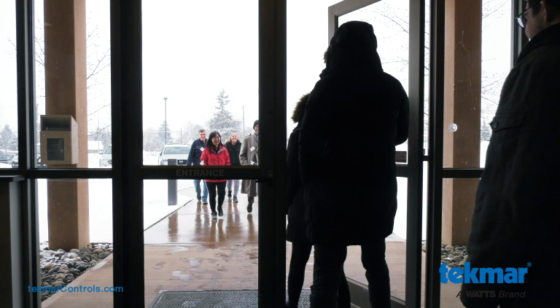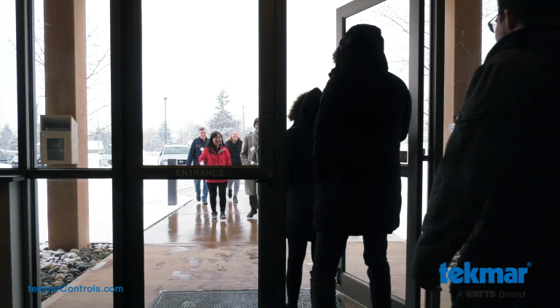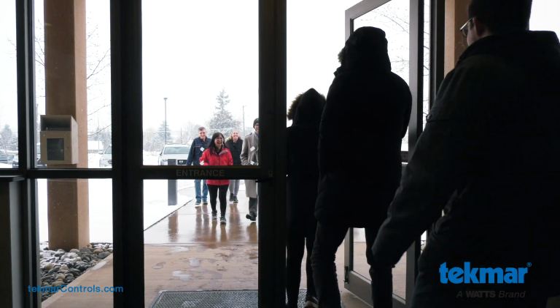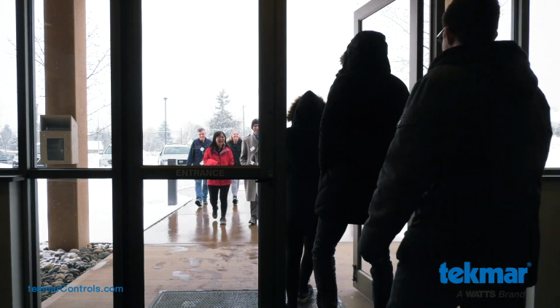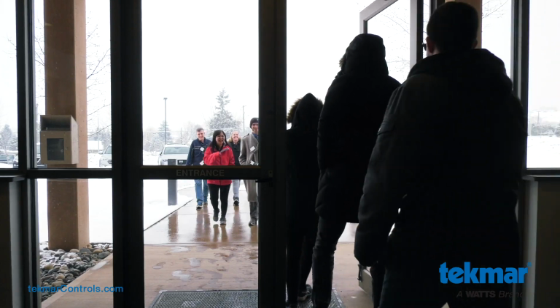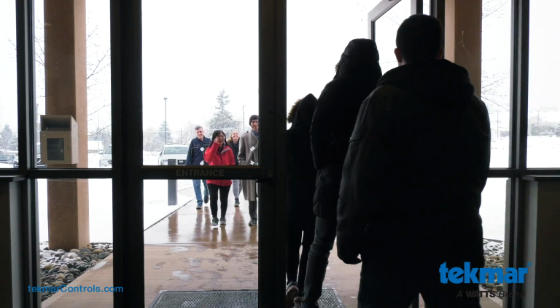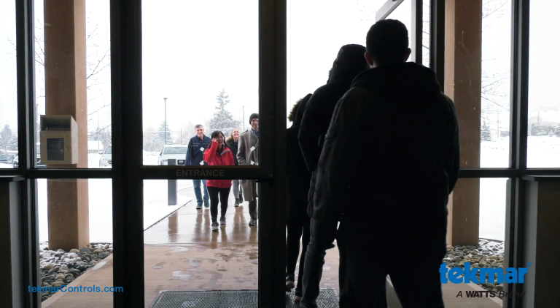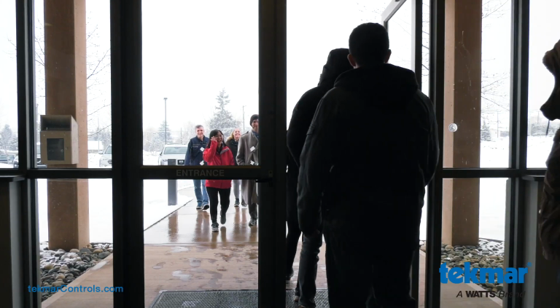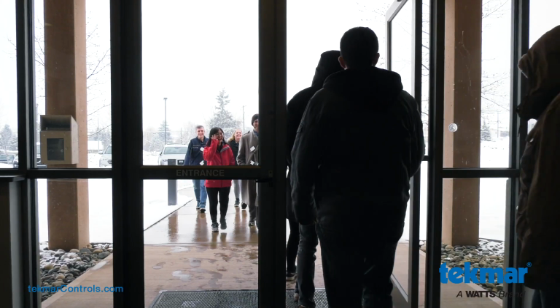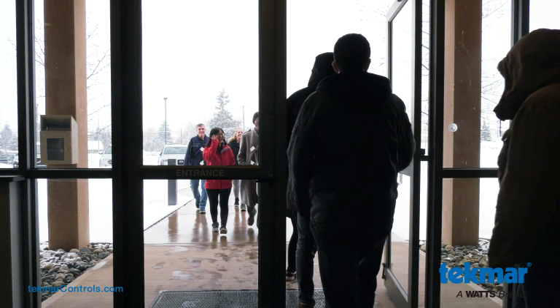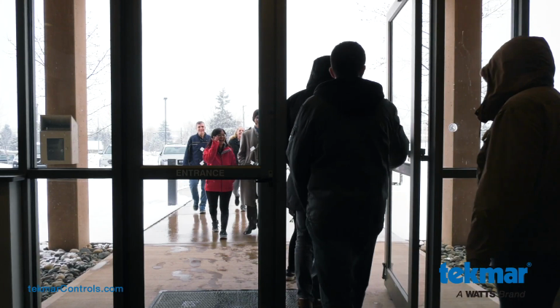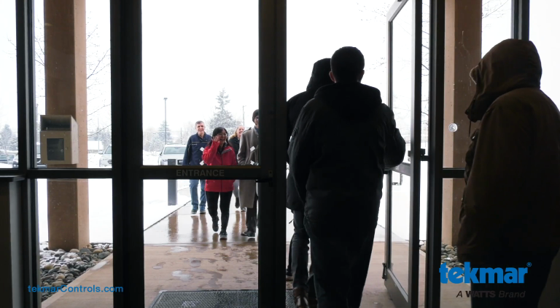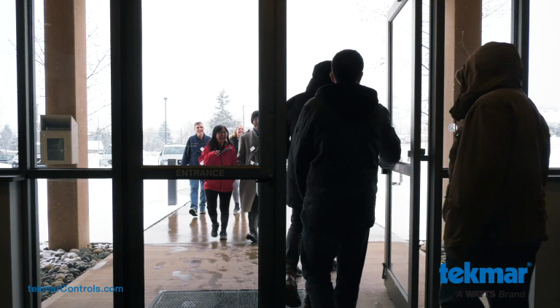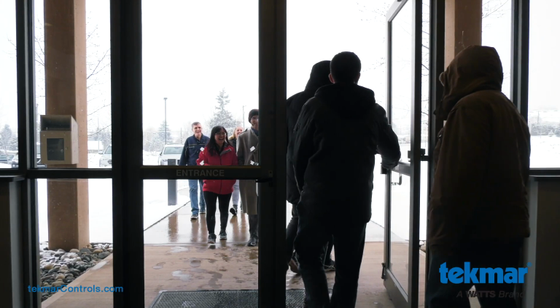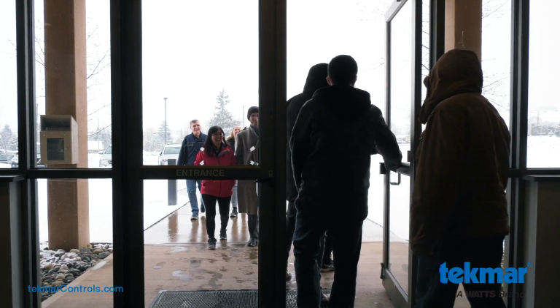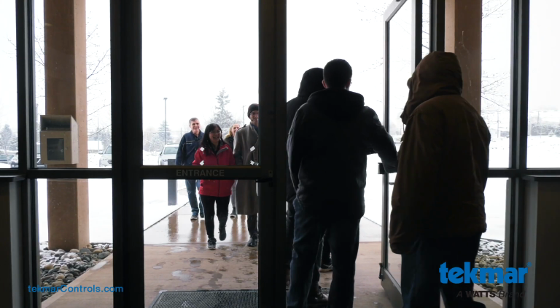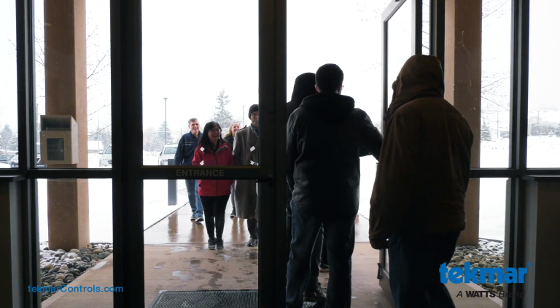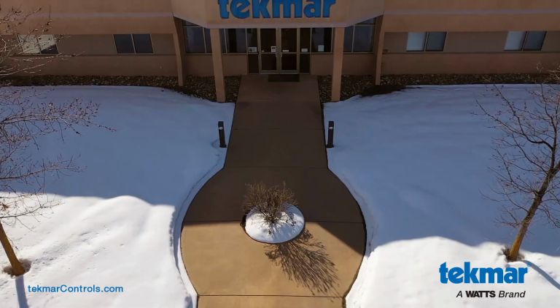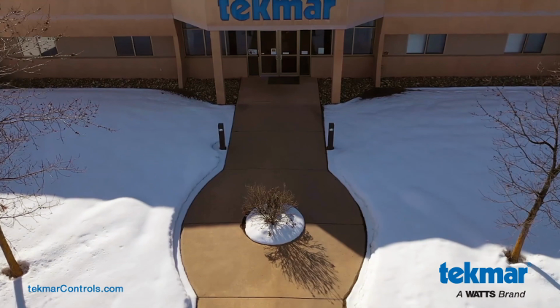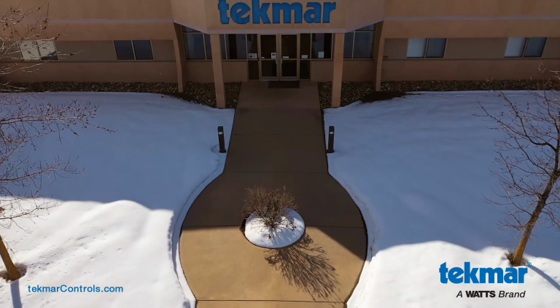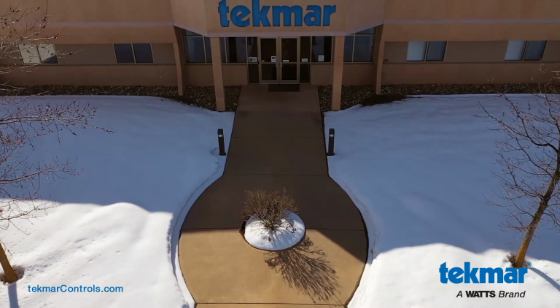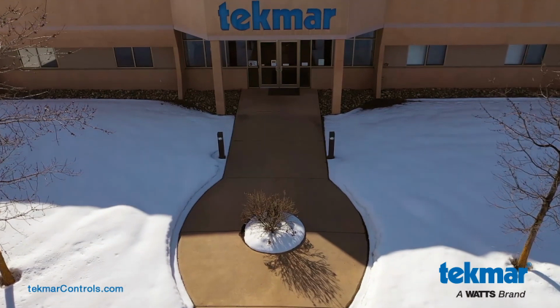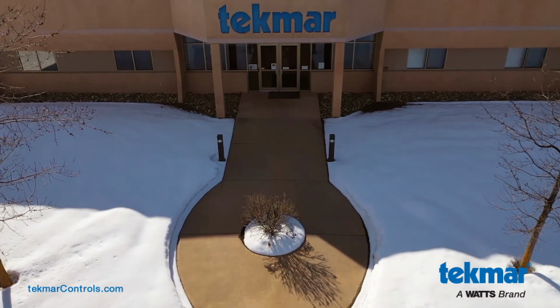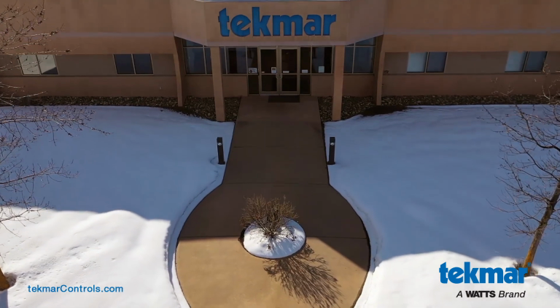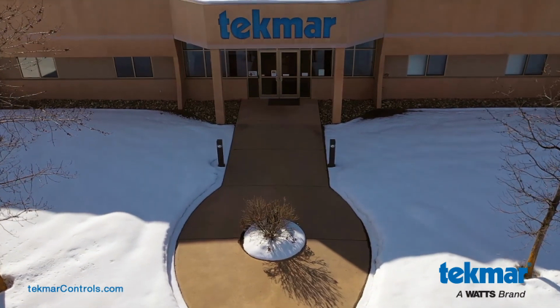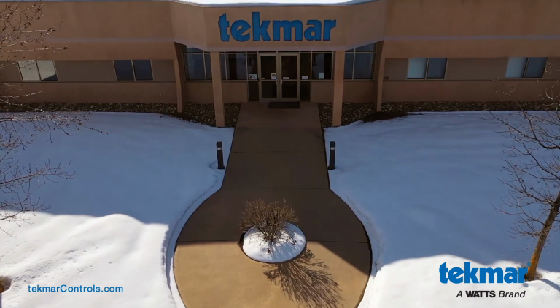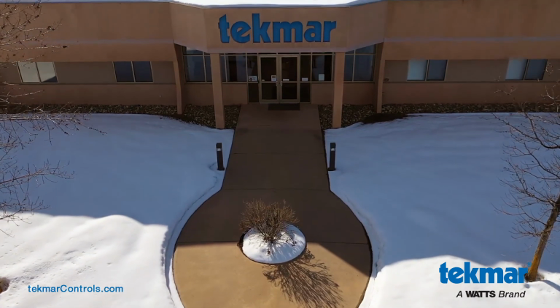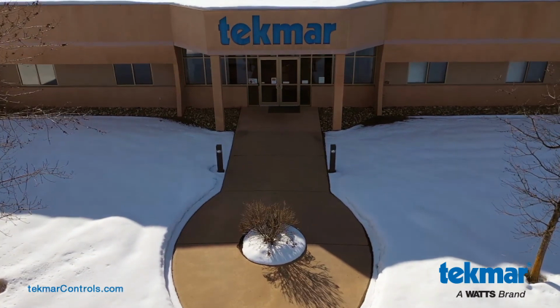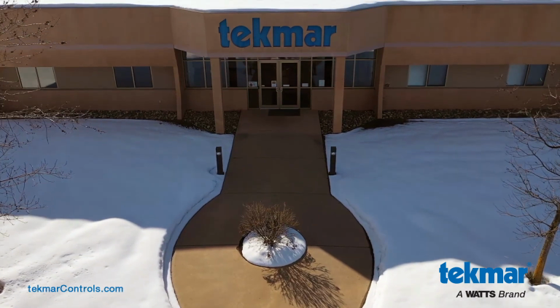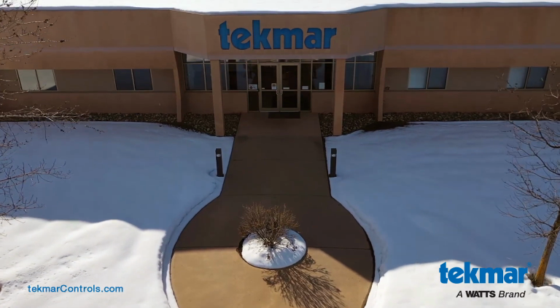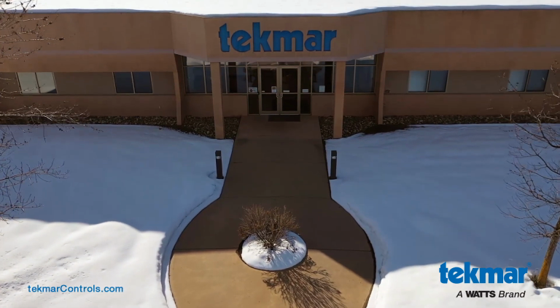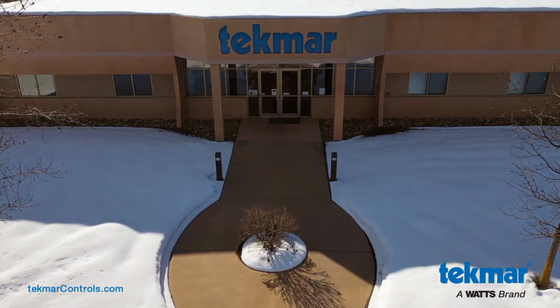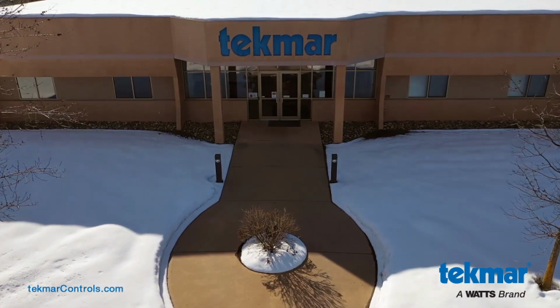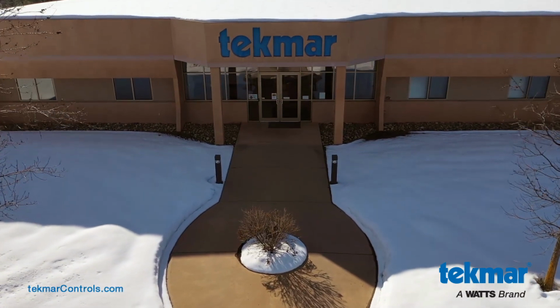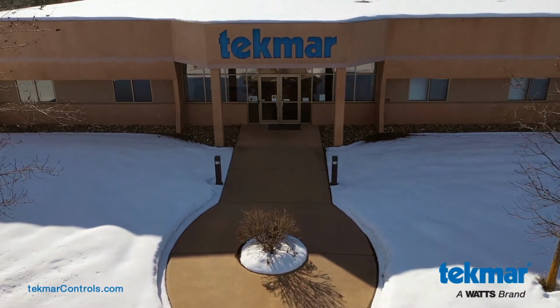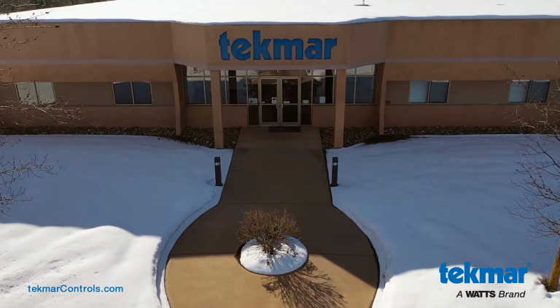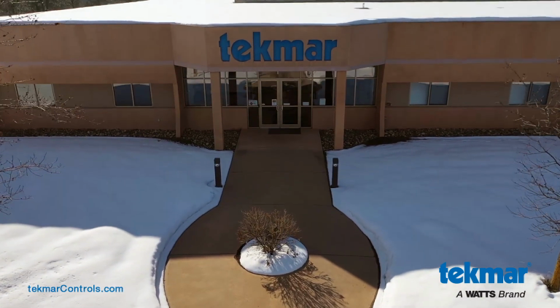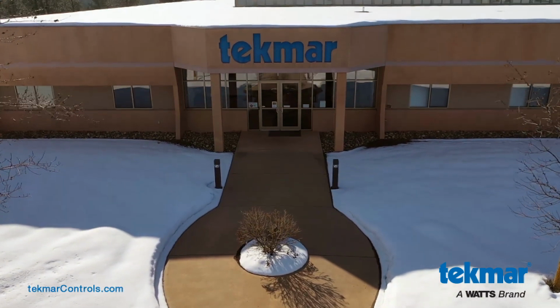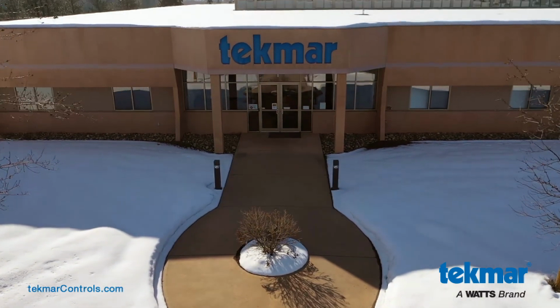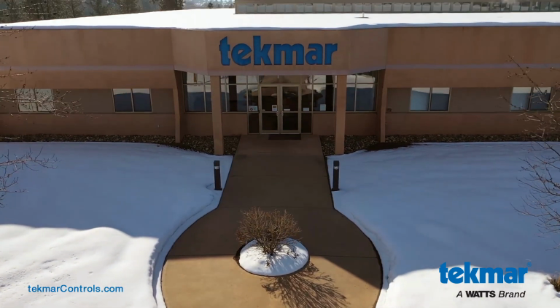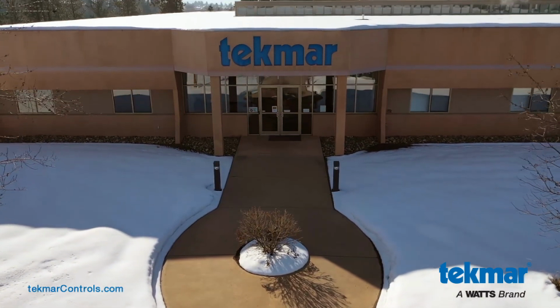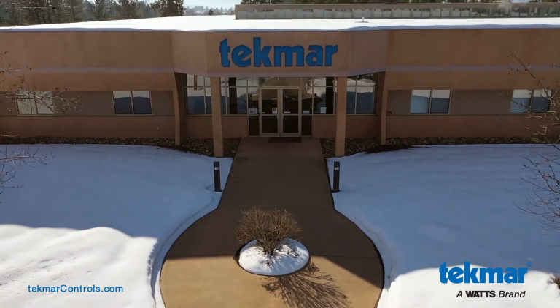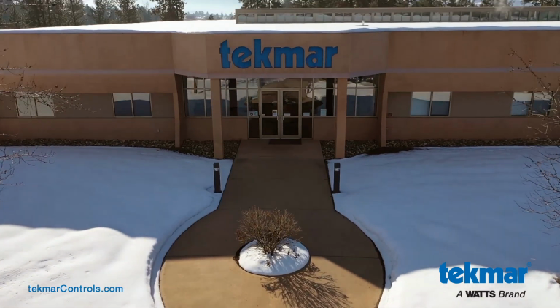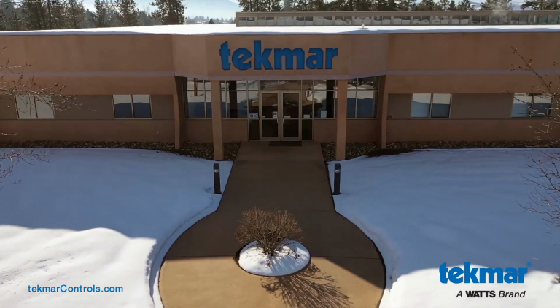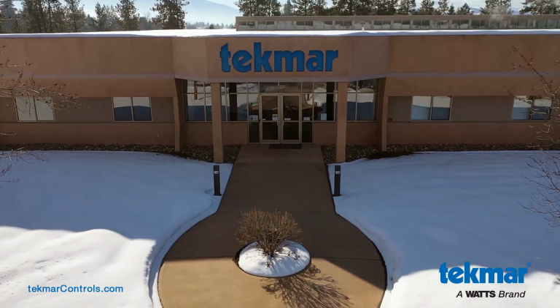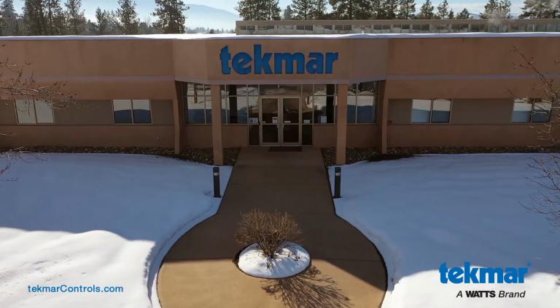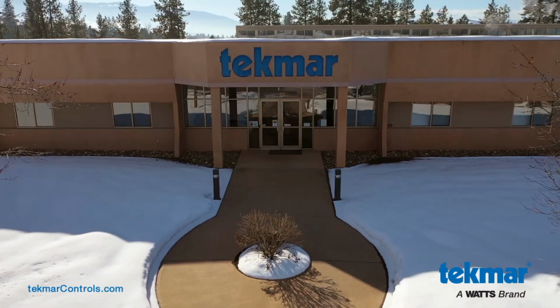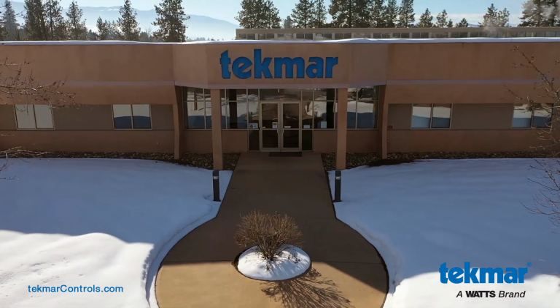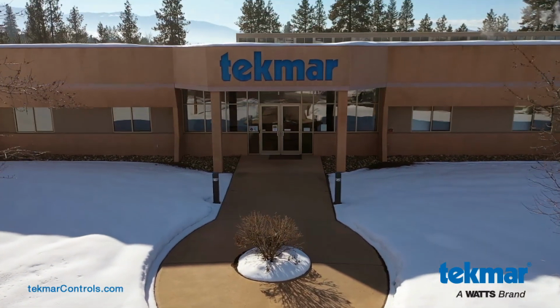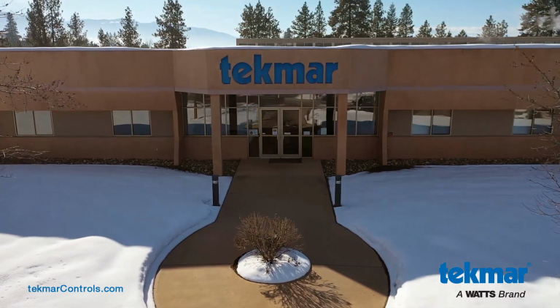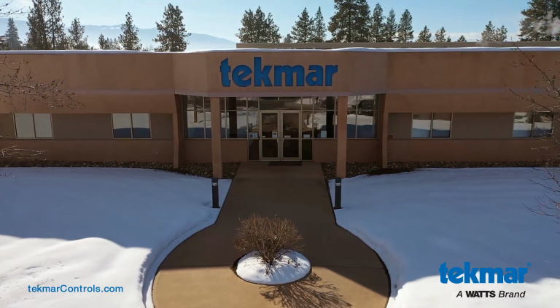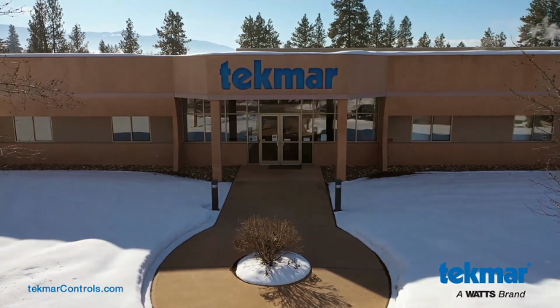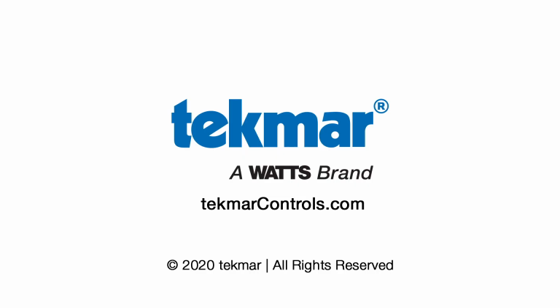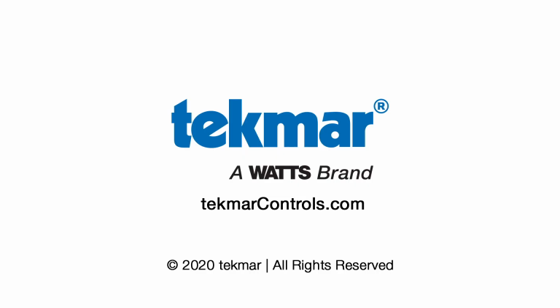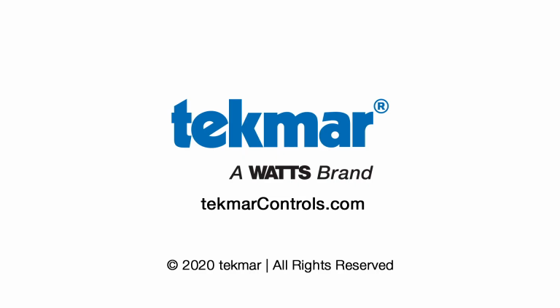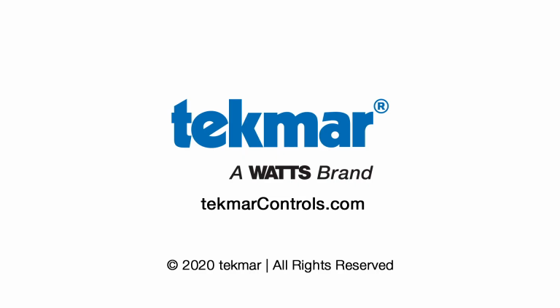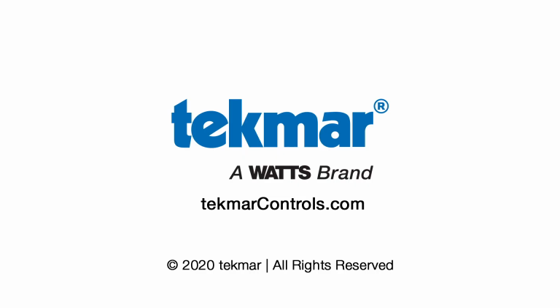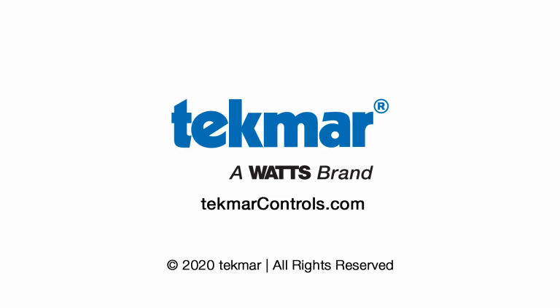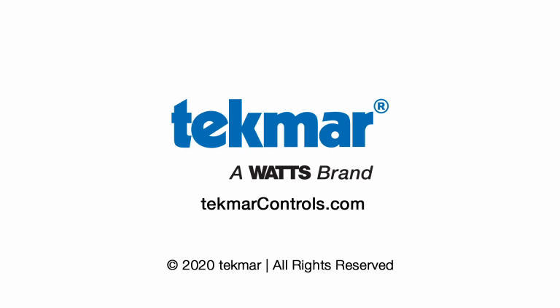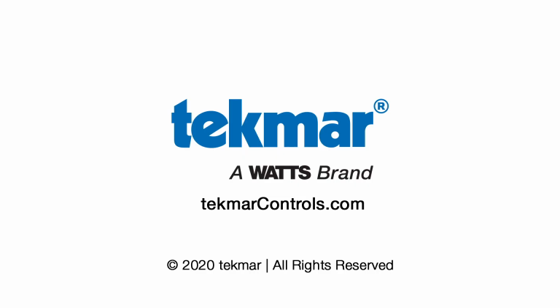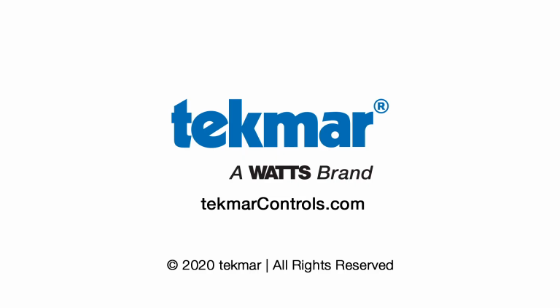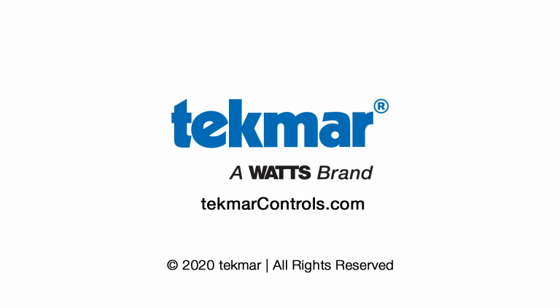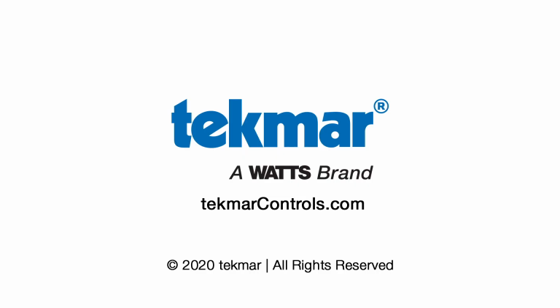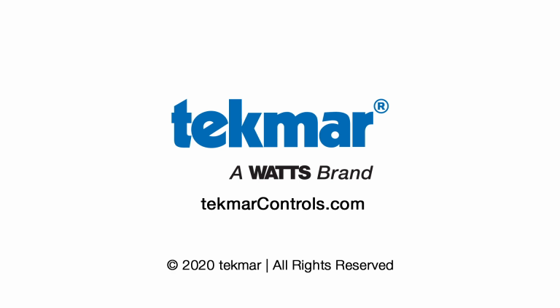Improve safety and accessibility for your customers this winter with our snow melting systems. To learn more, visit techmarcontrols.com.